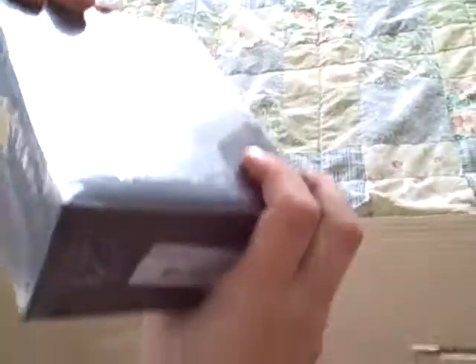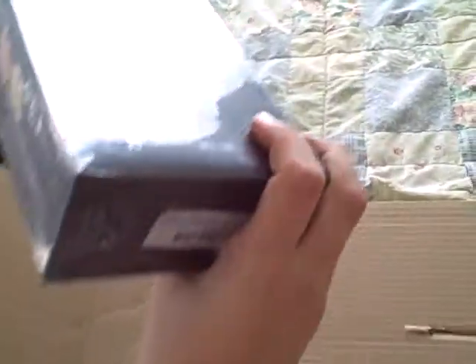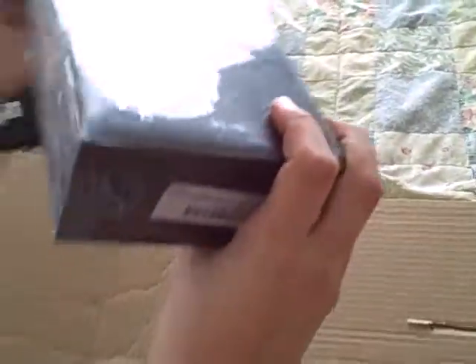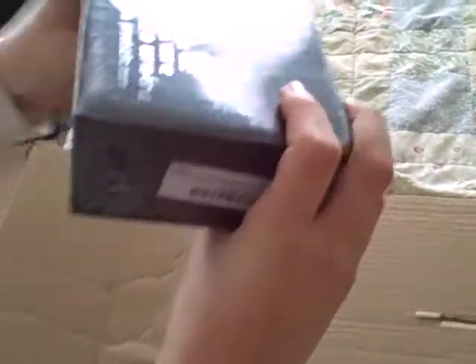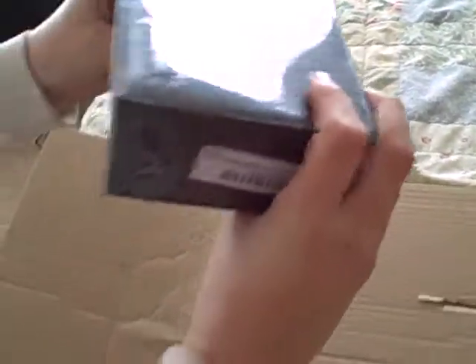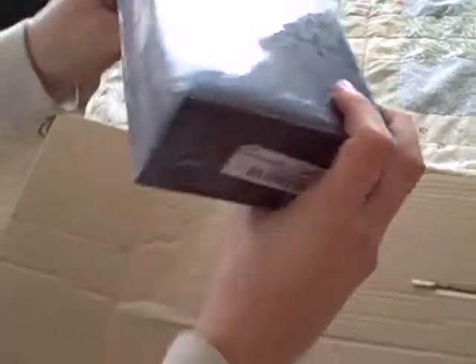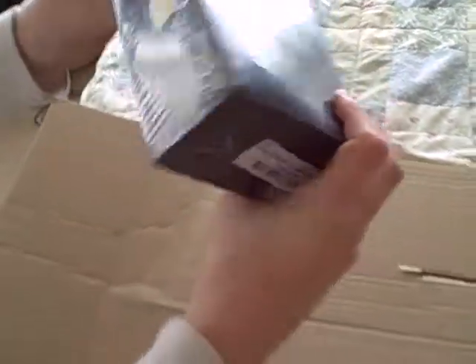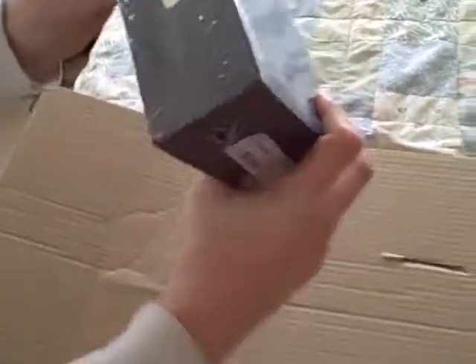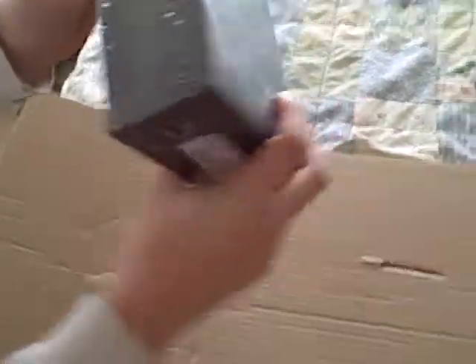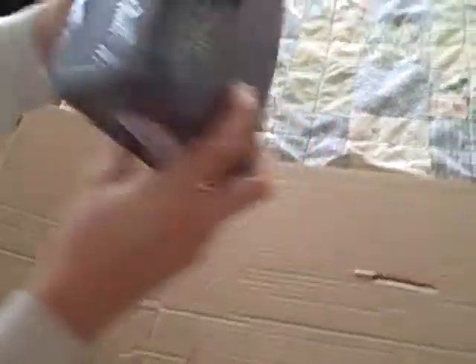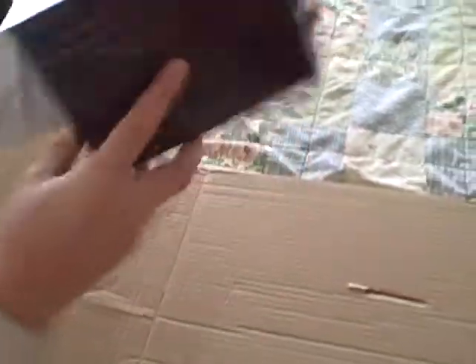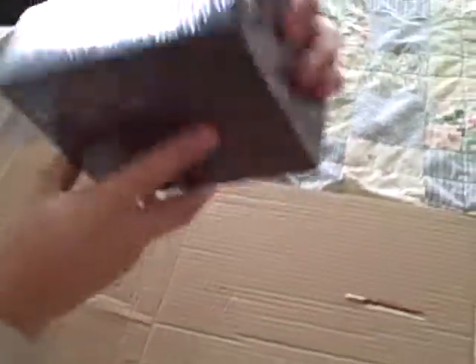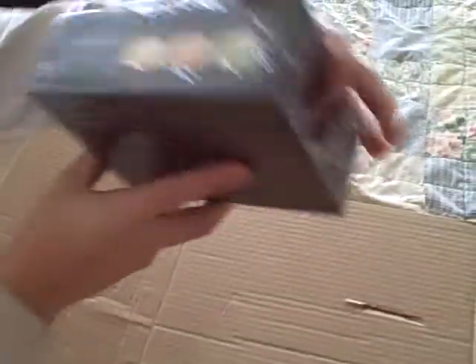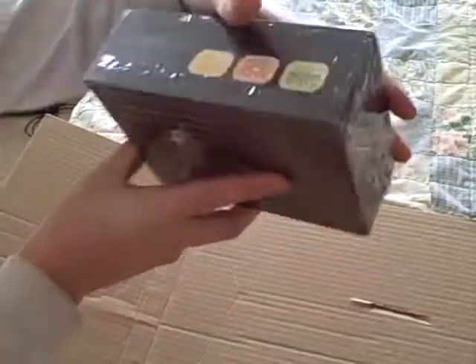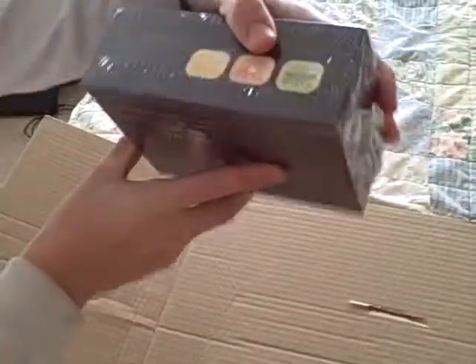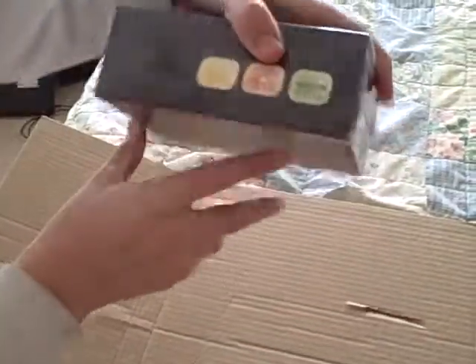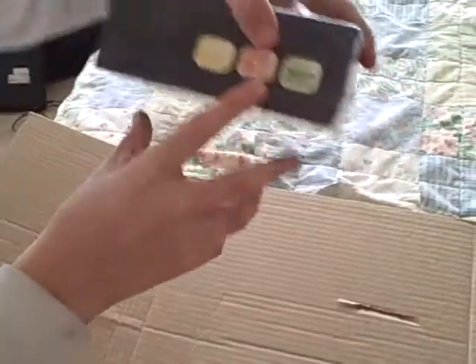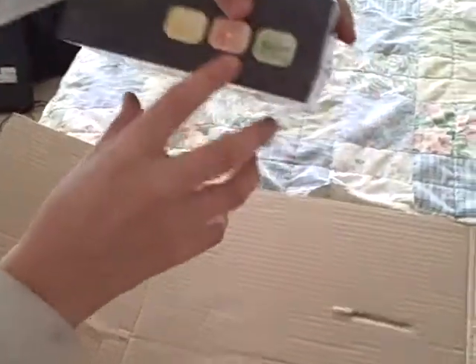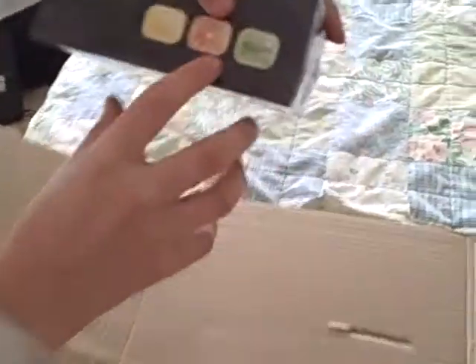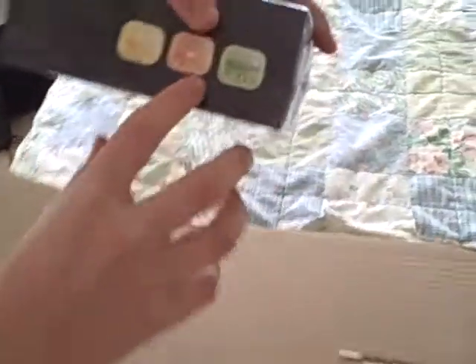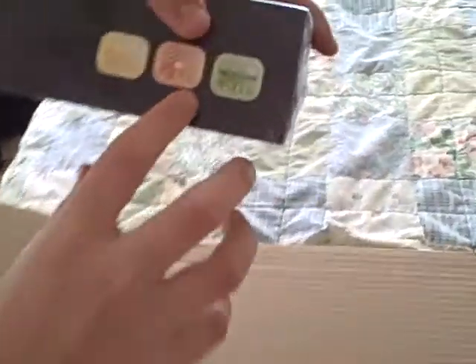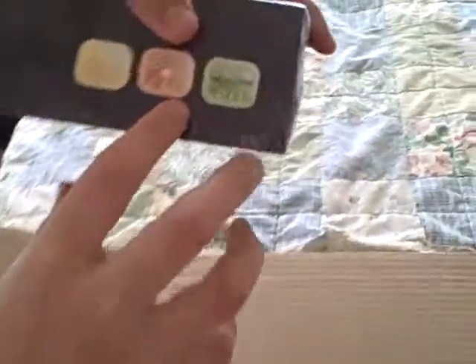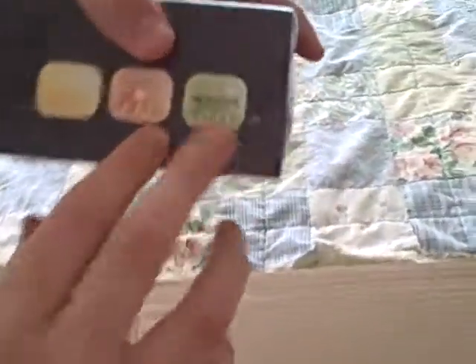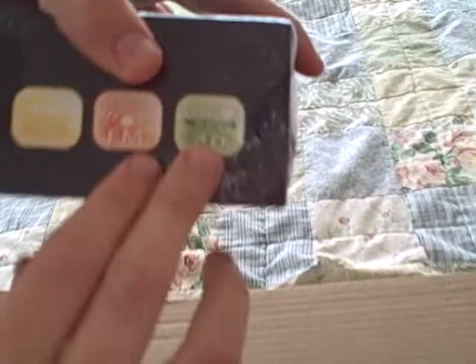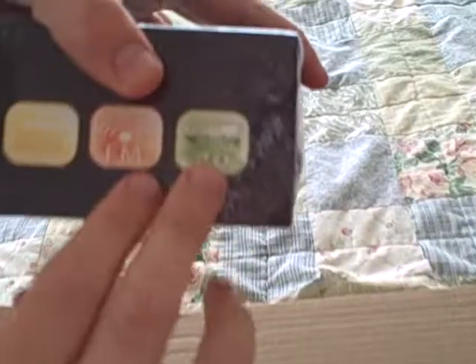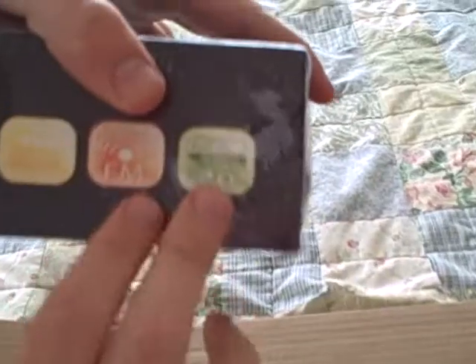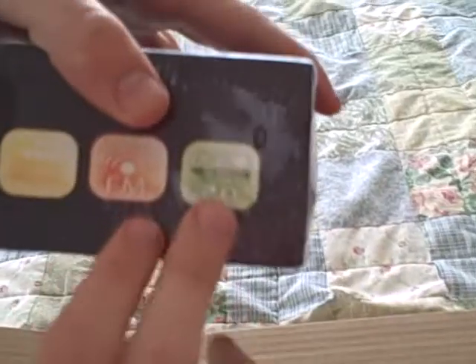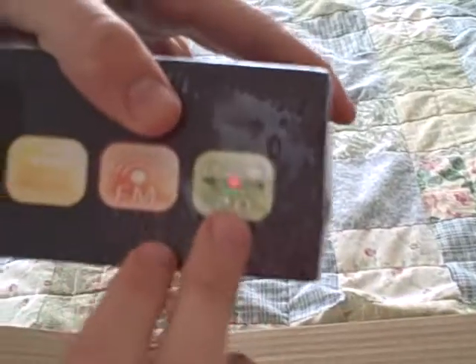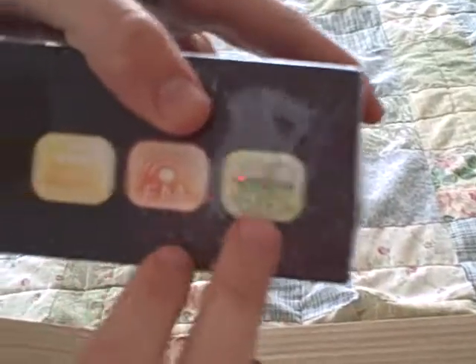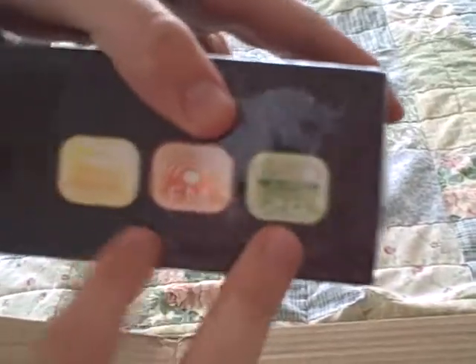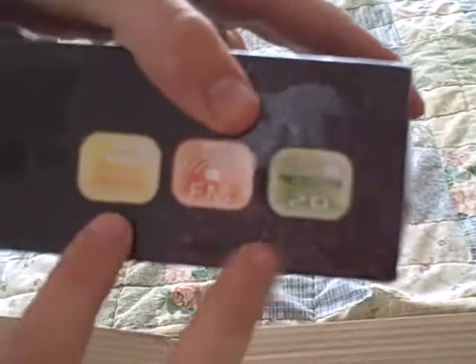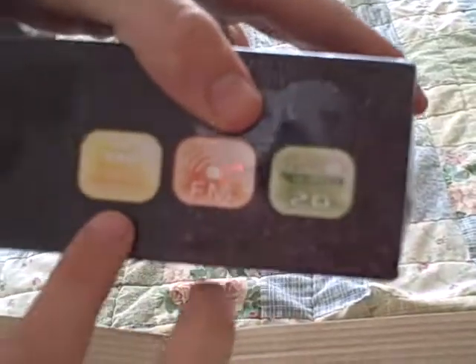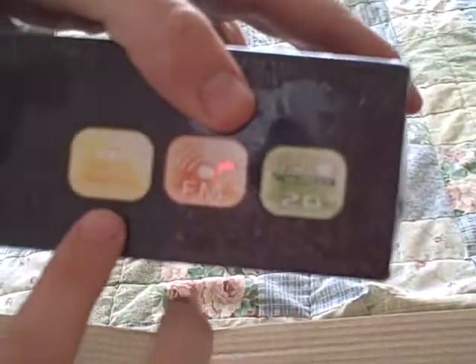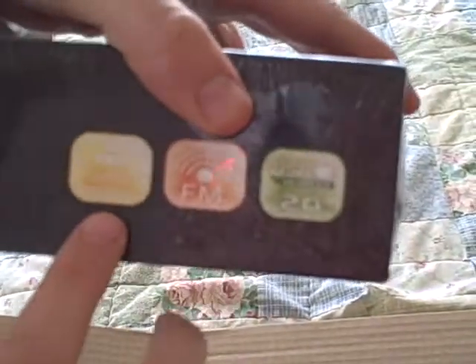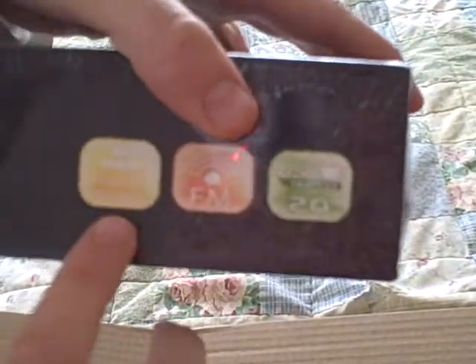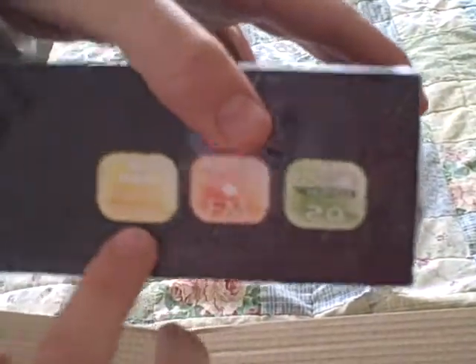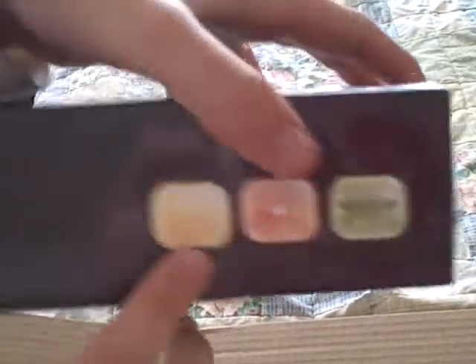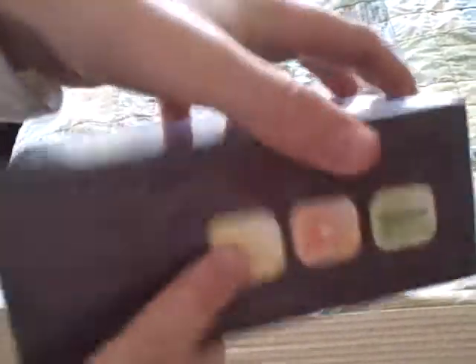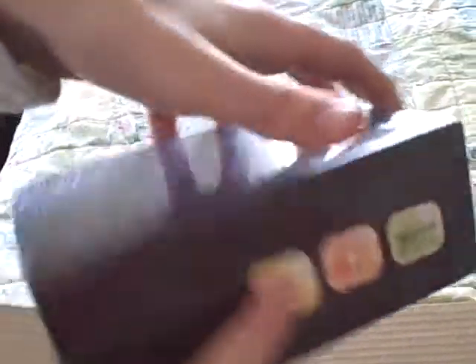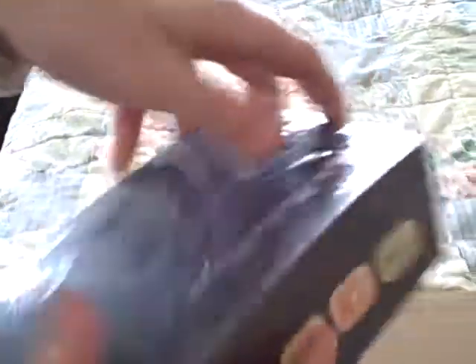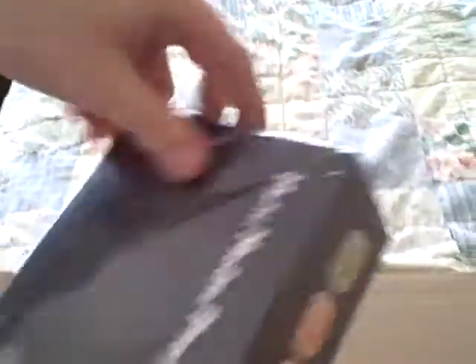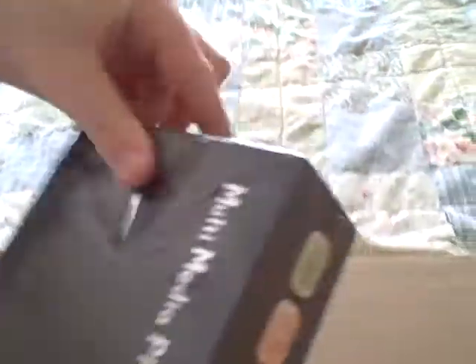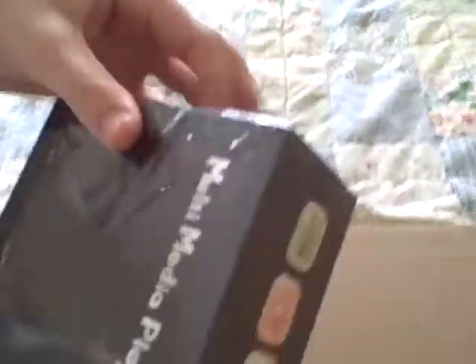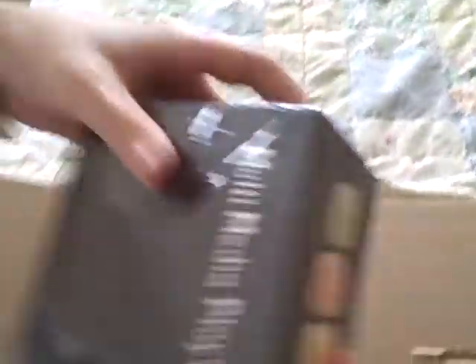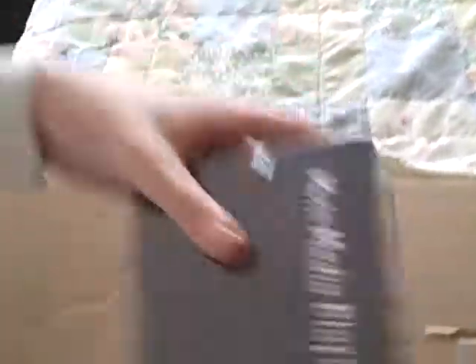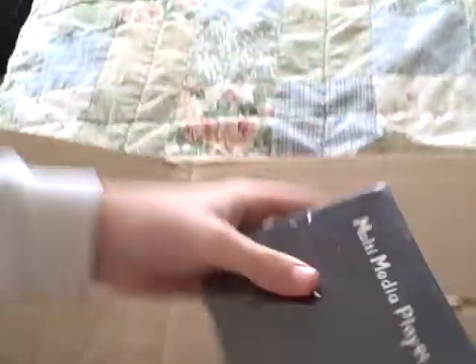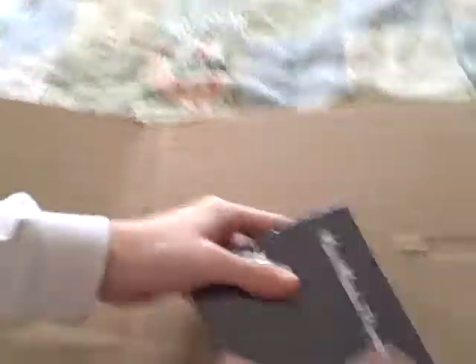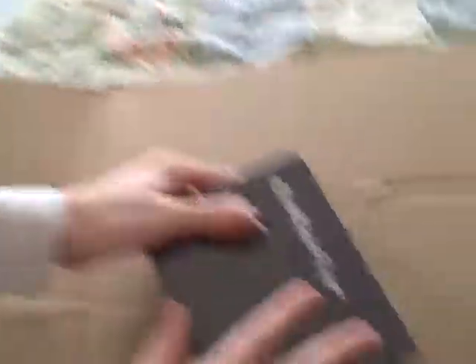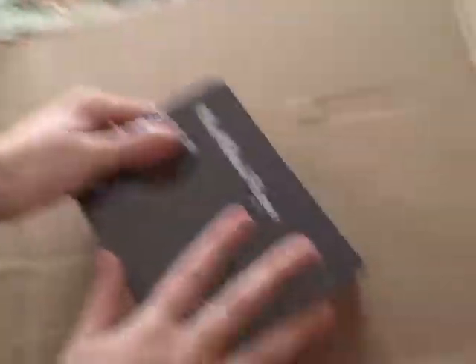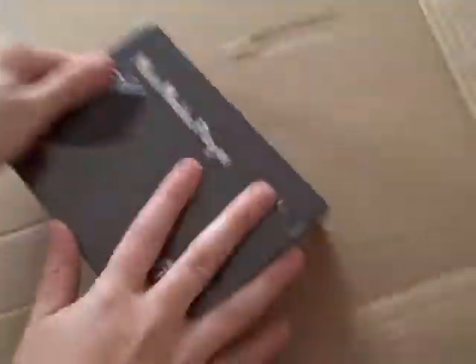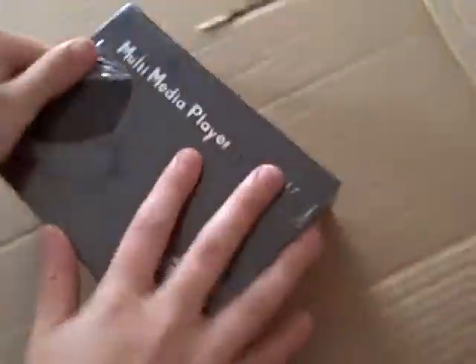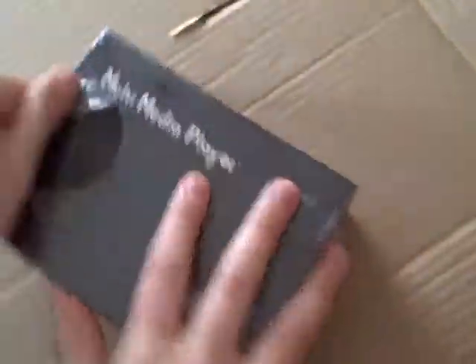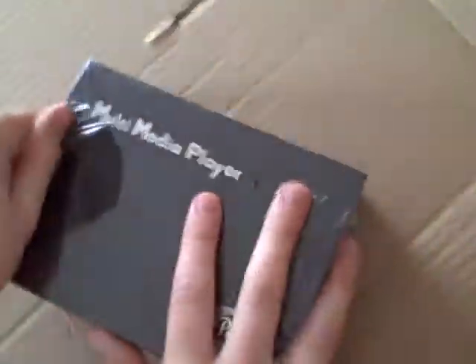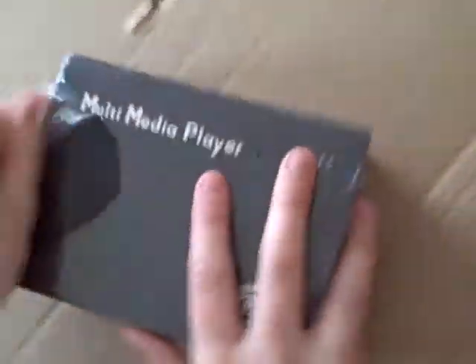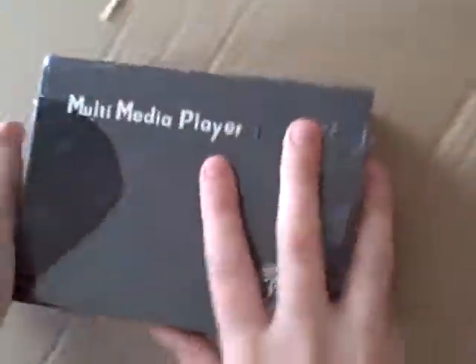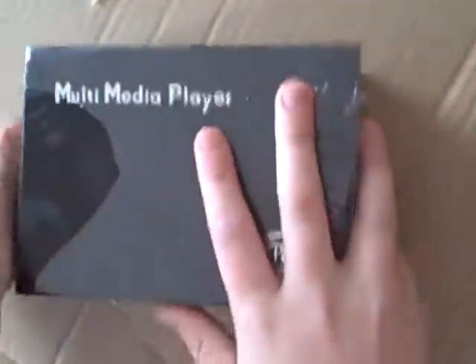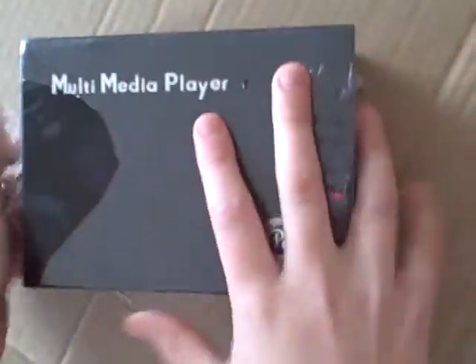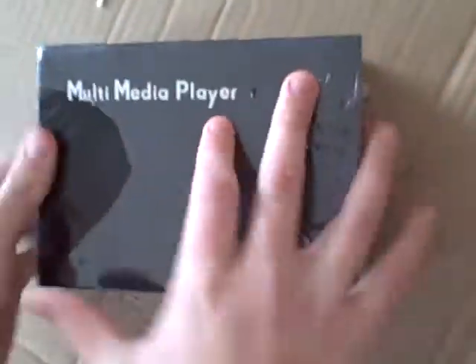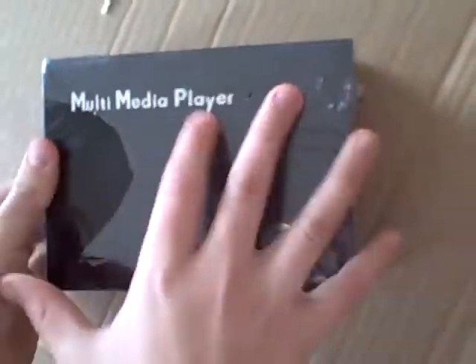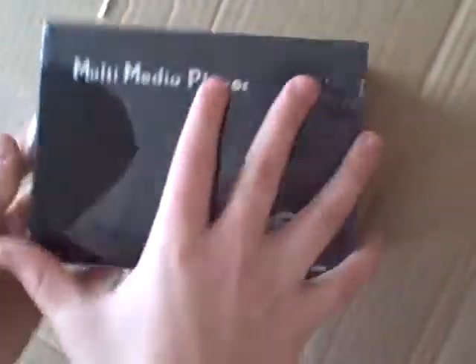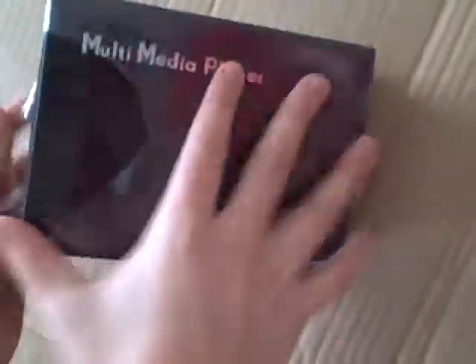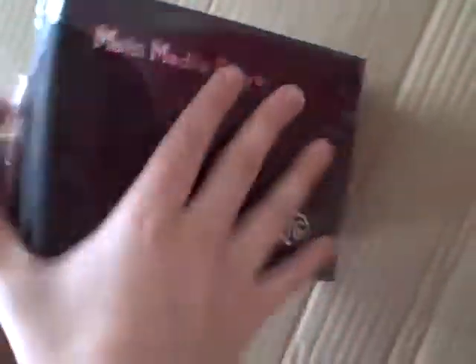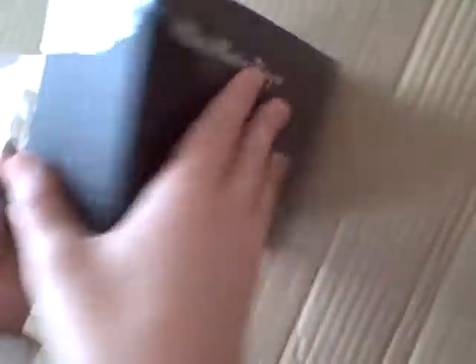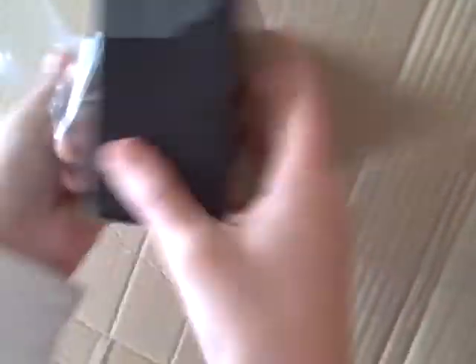It was like 75 bucks or something like that. It has FM, USB, and game function. Let's get this flap in the back here.